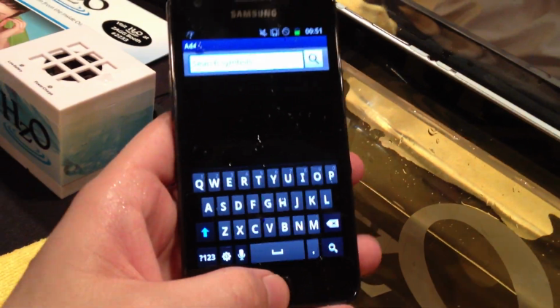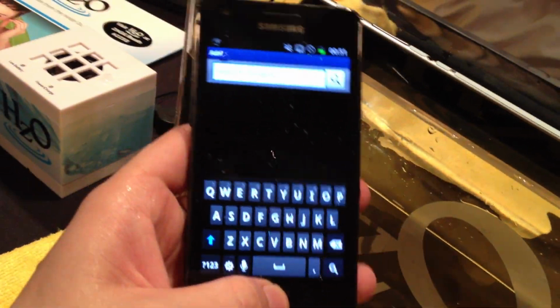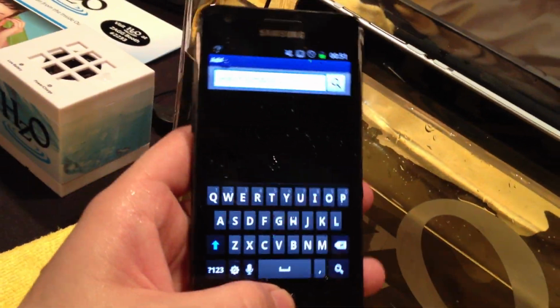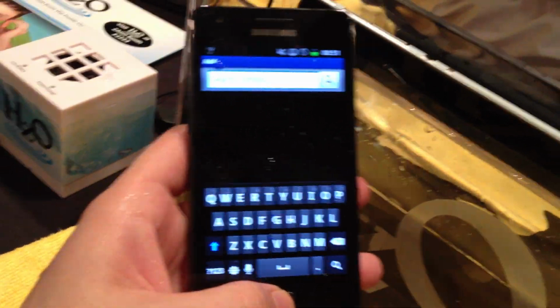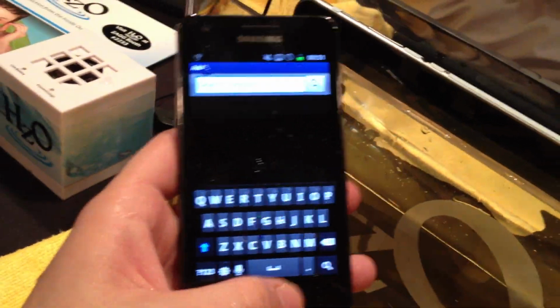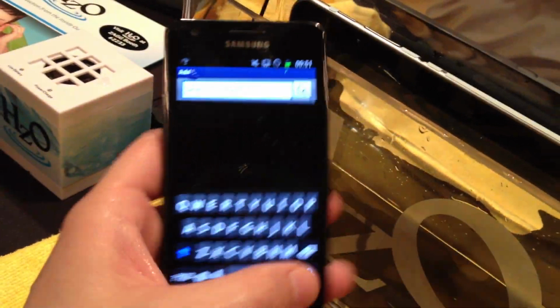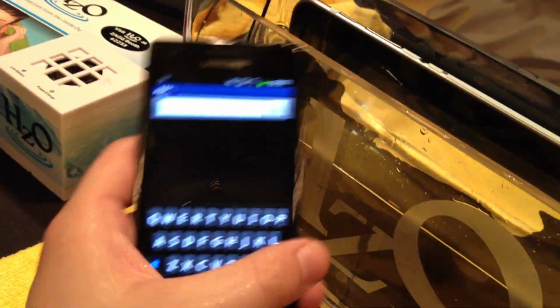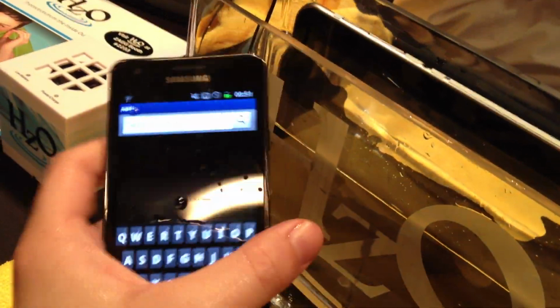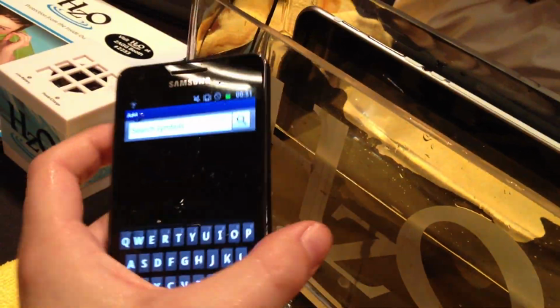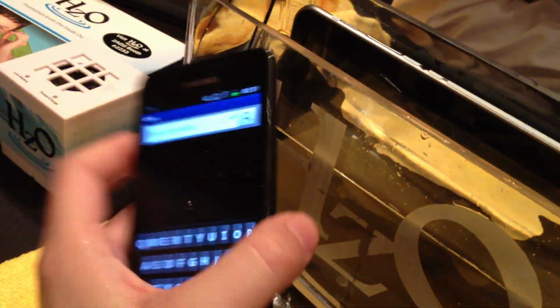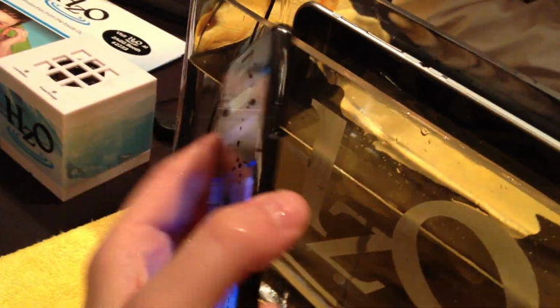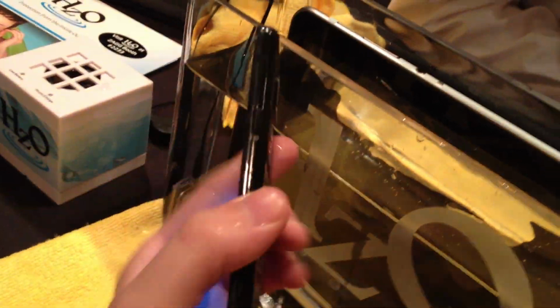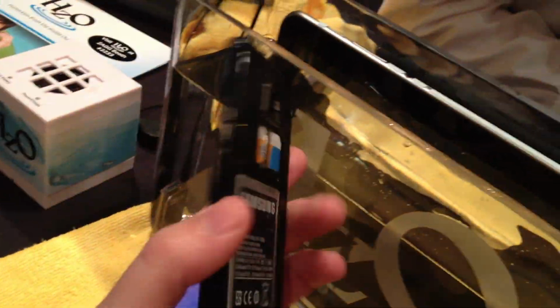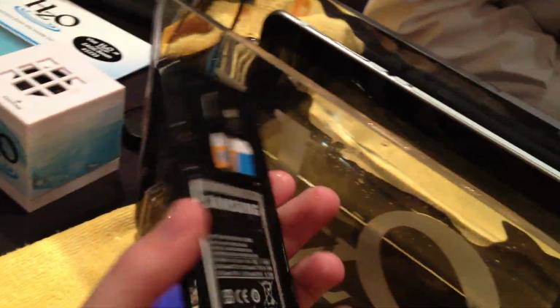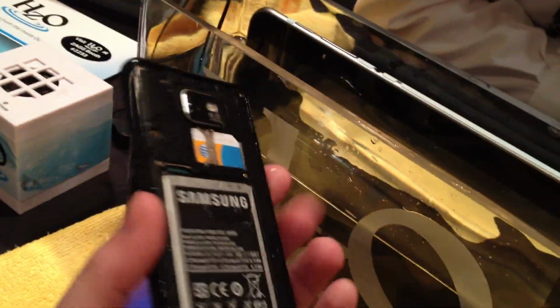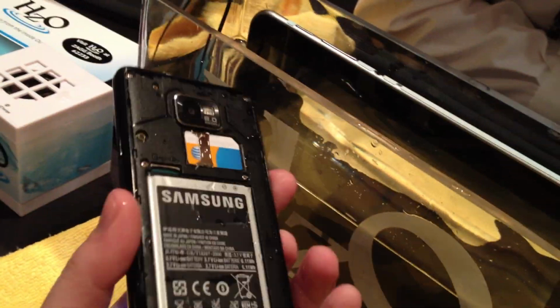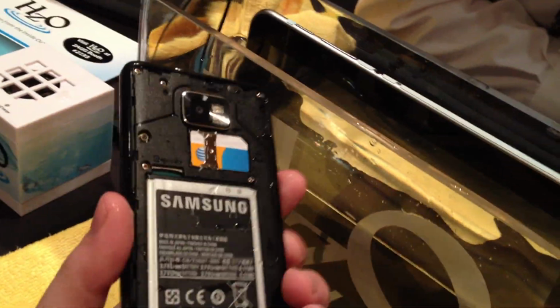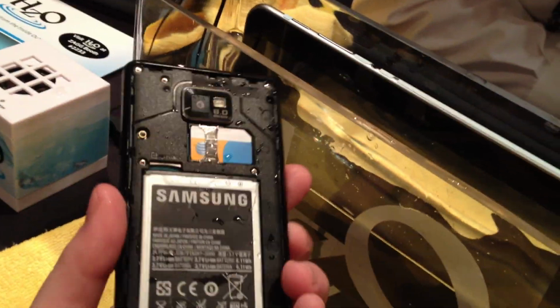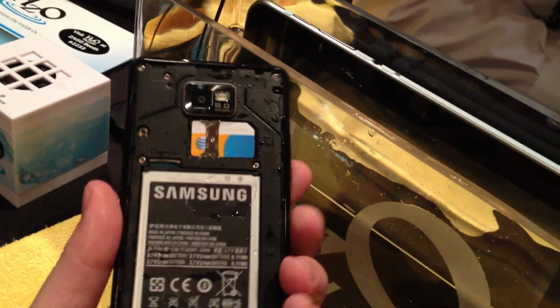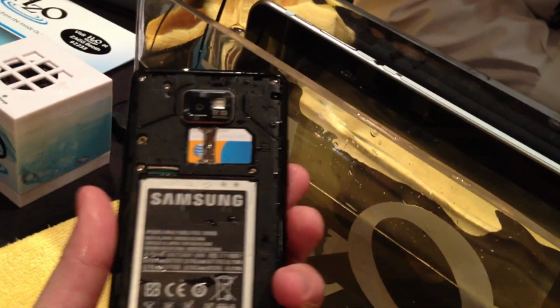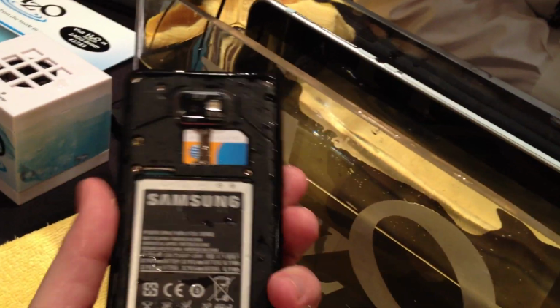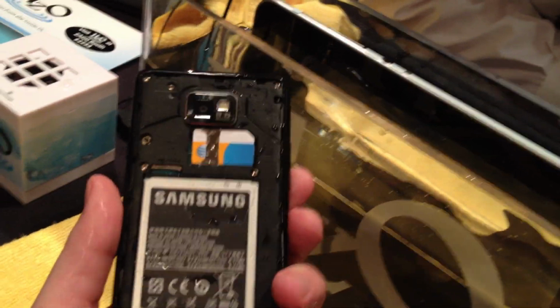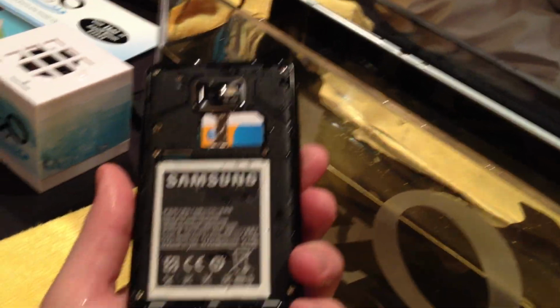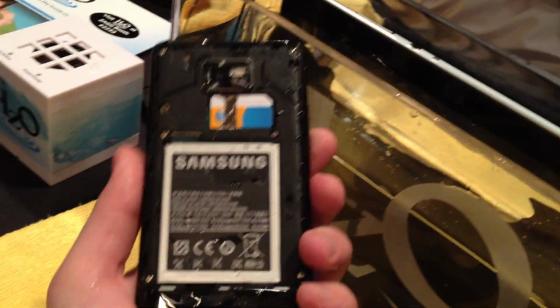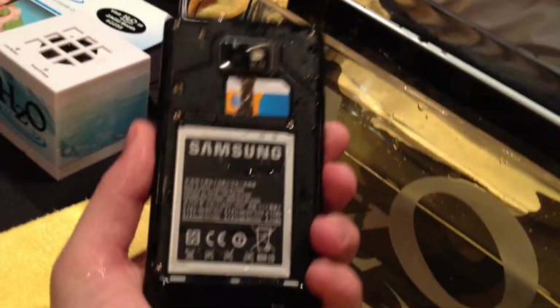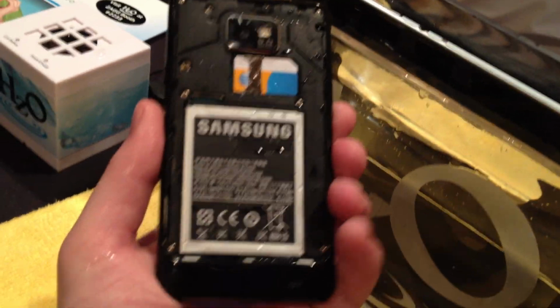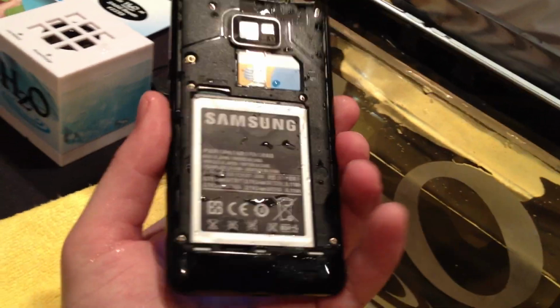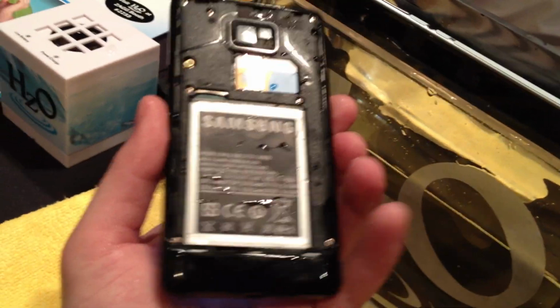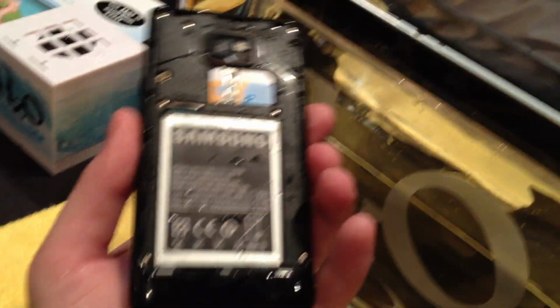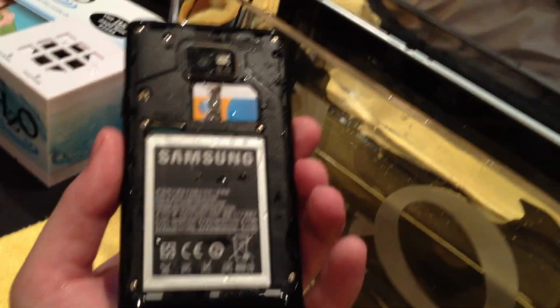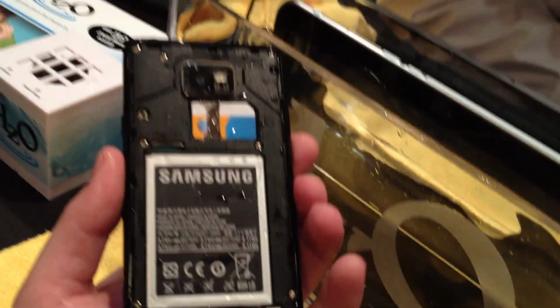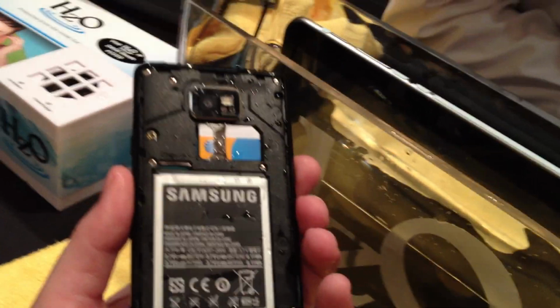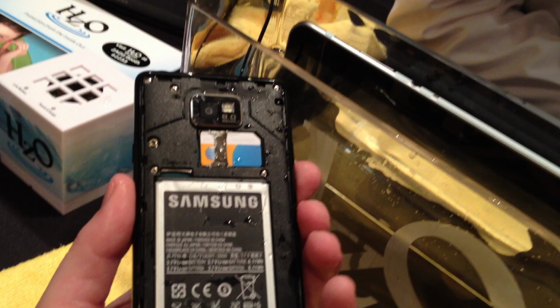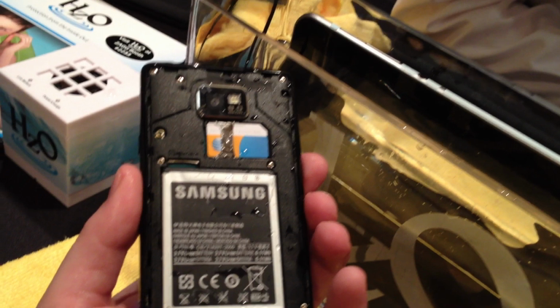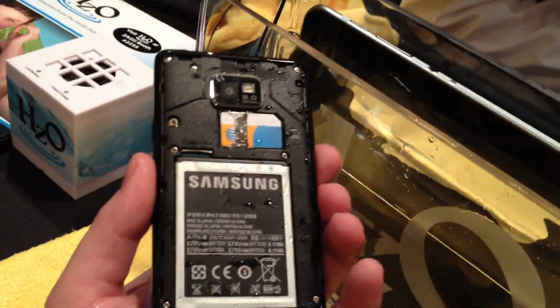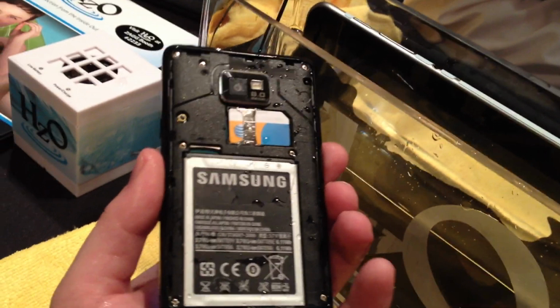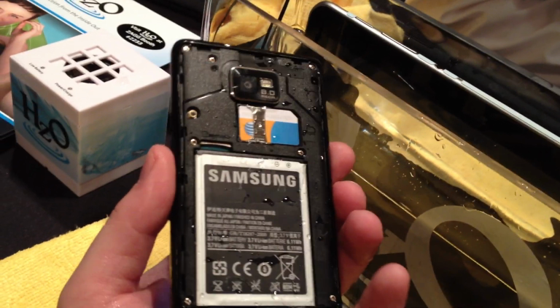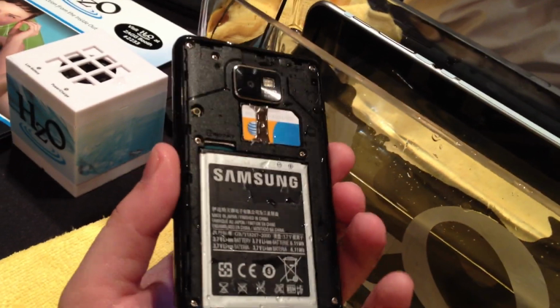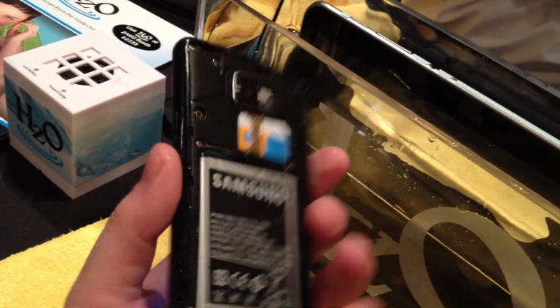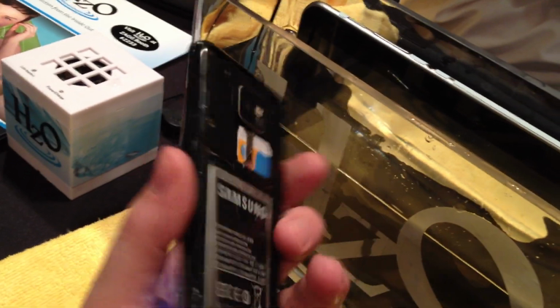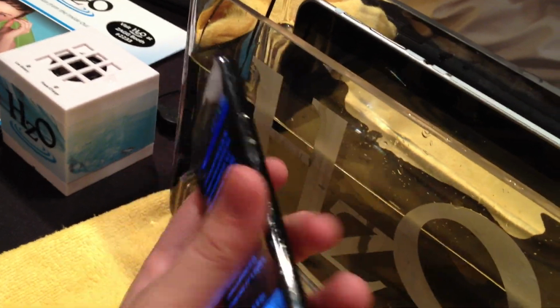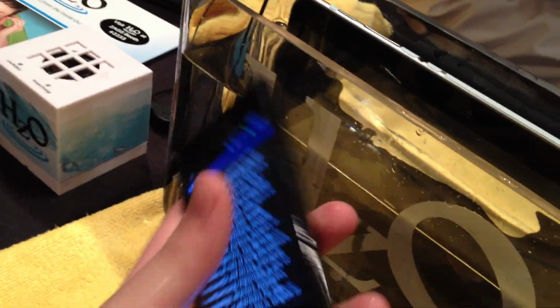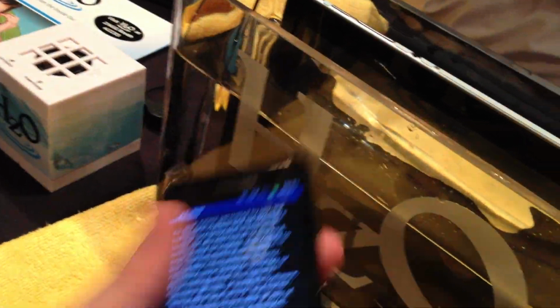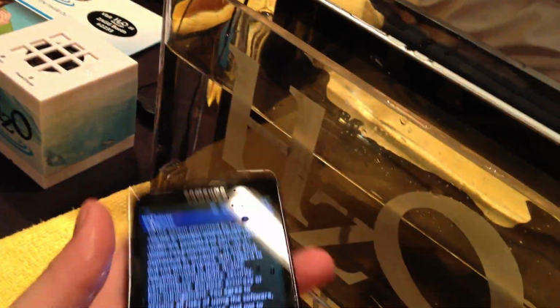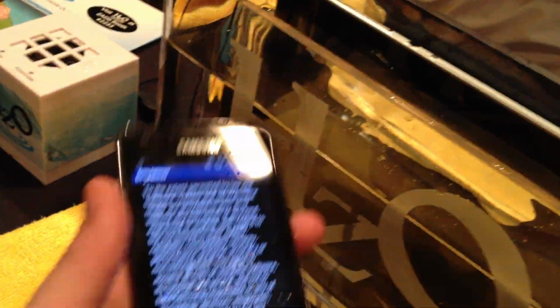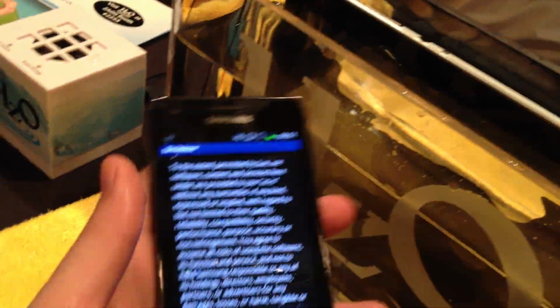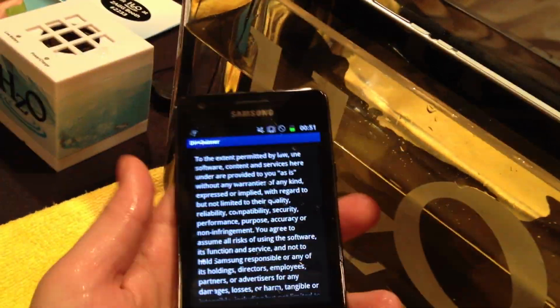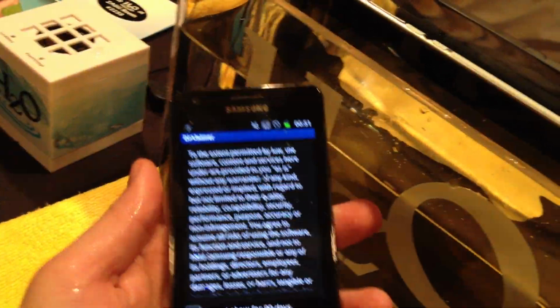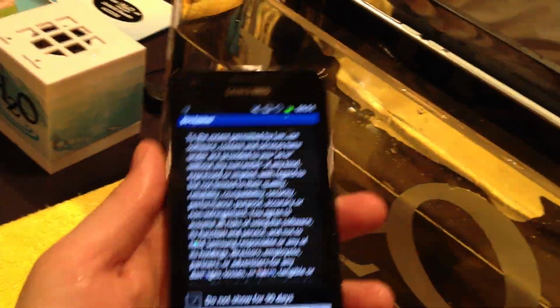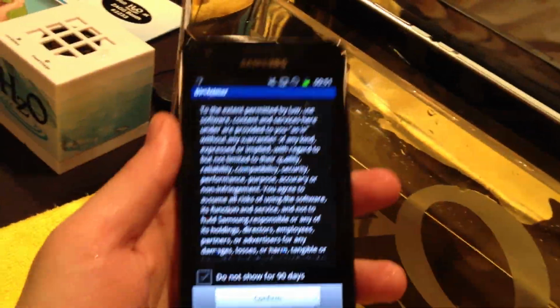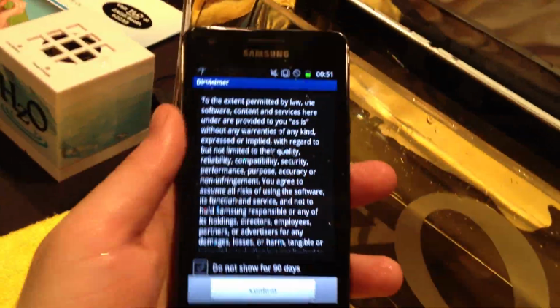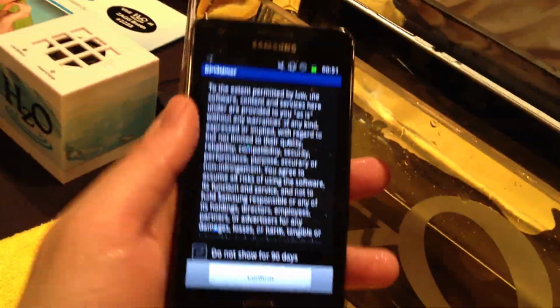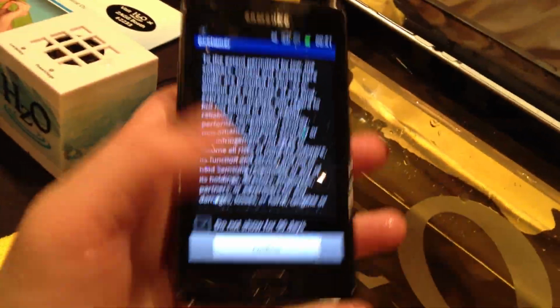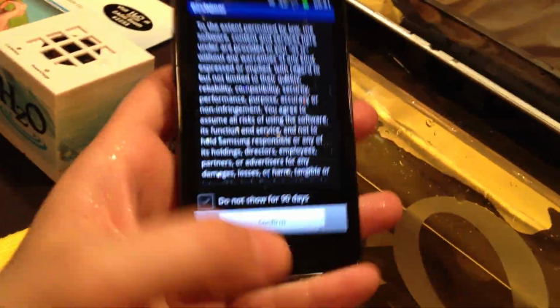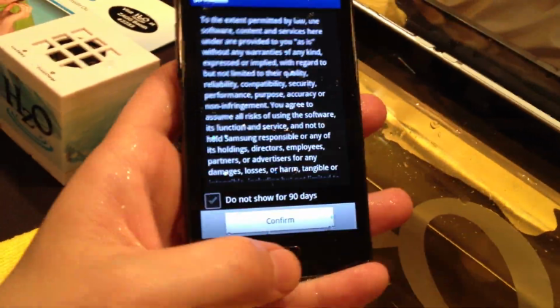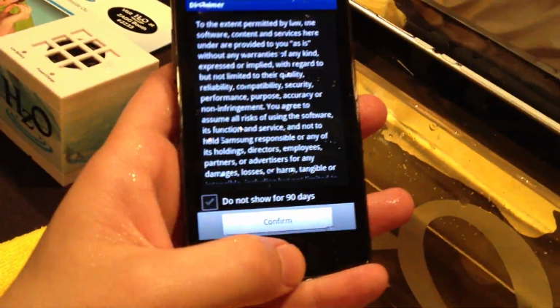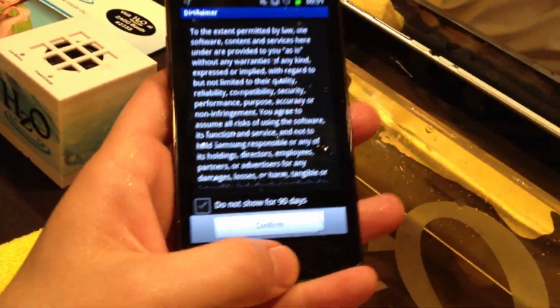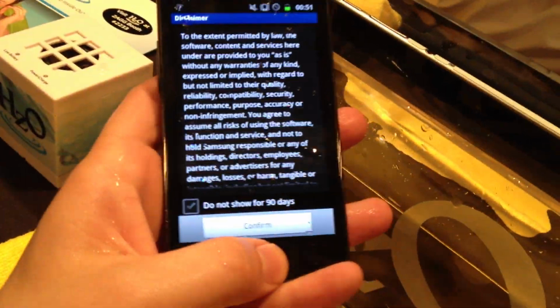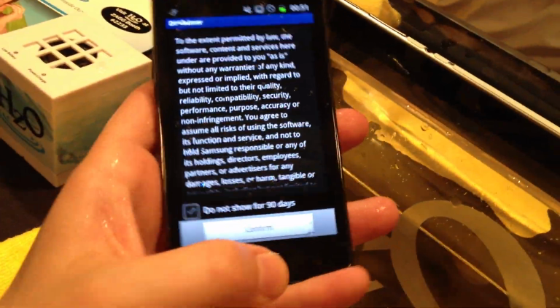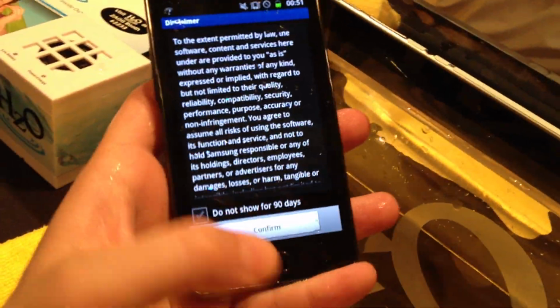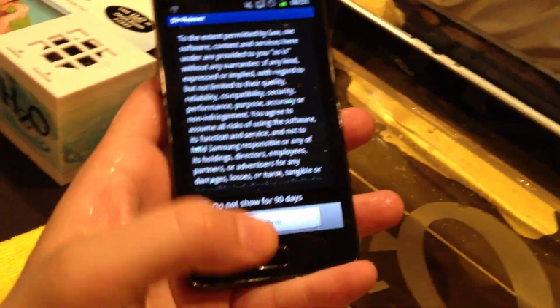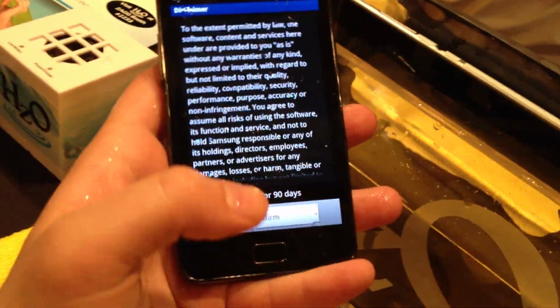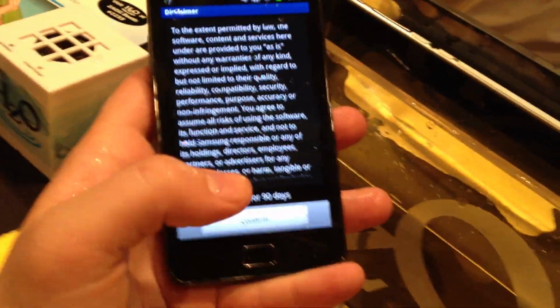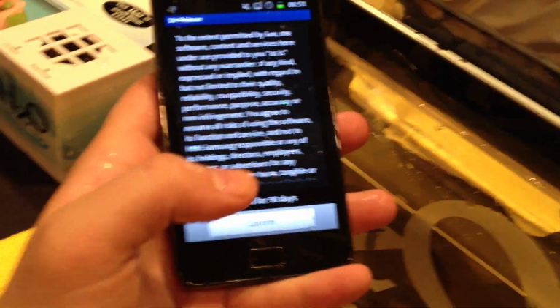So that's WaterBlock in action from HCO. This is Sean from VentureBeat, signing off.